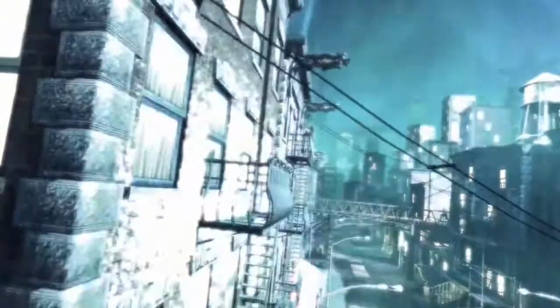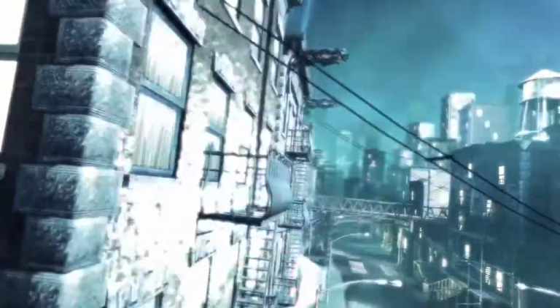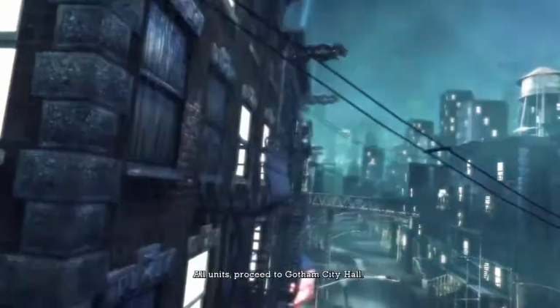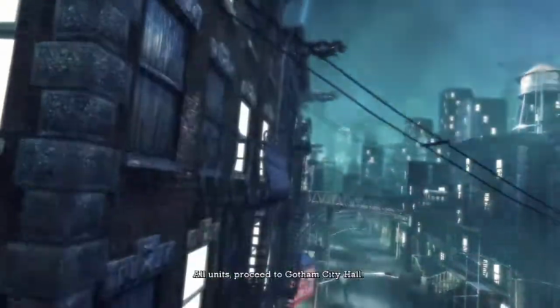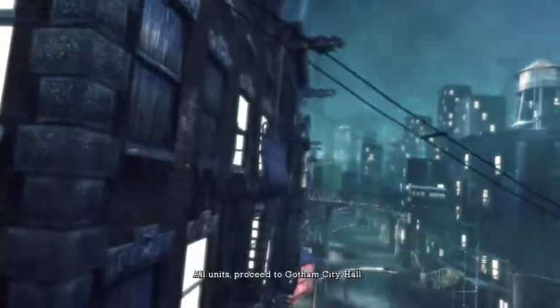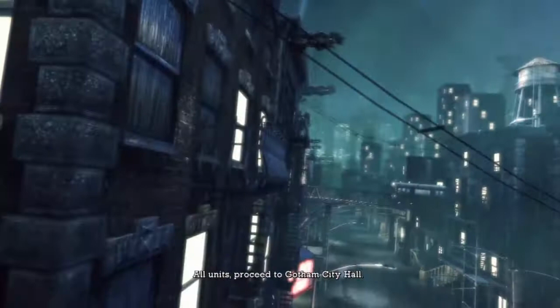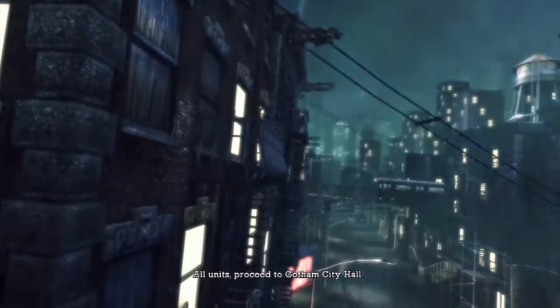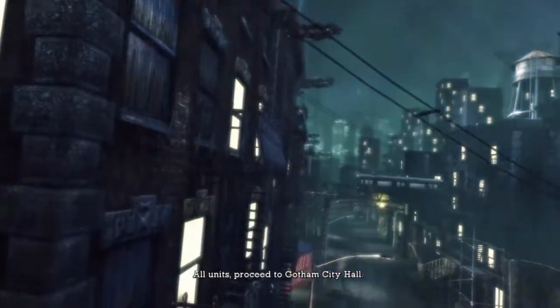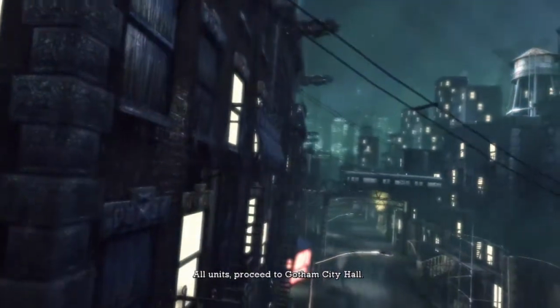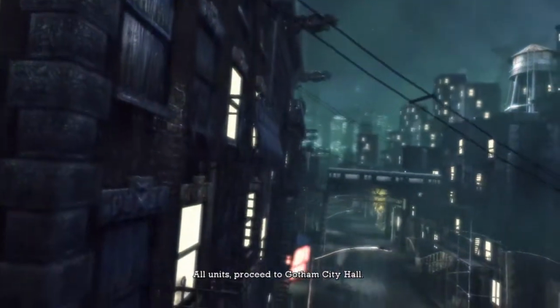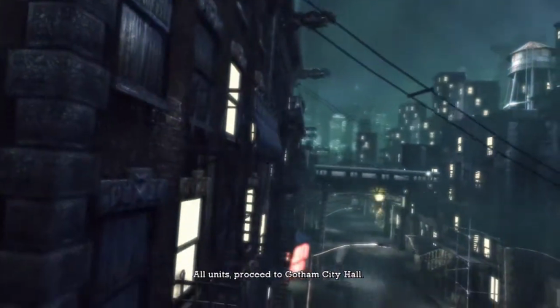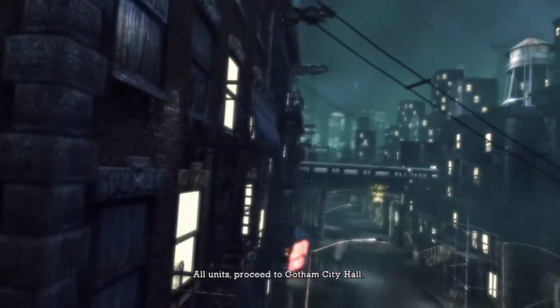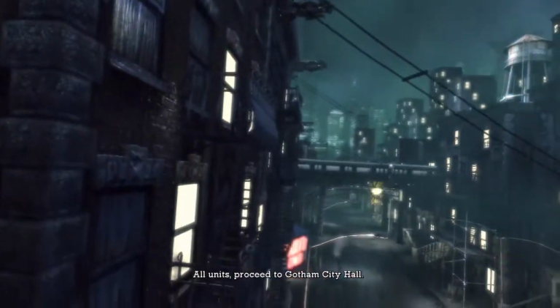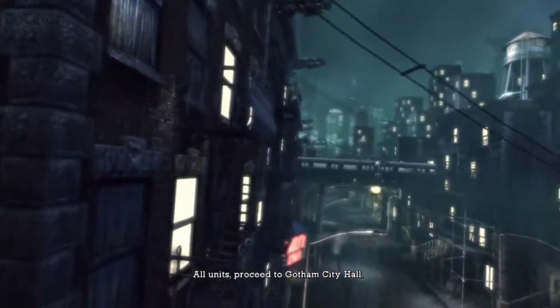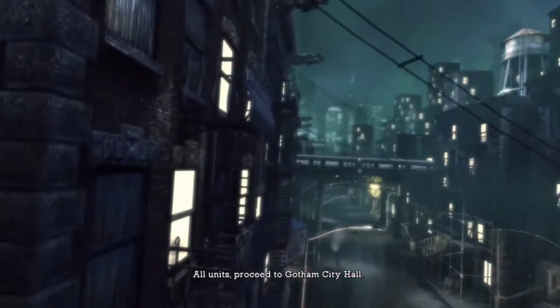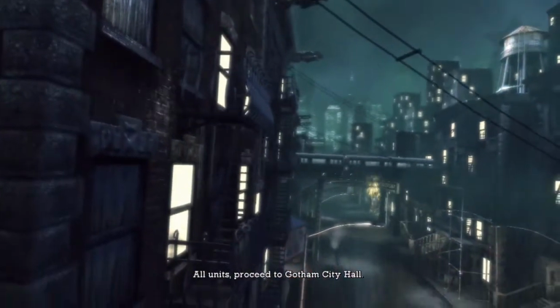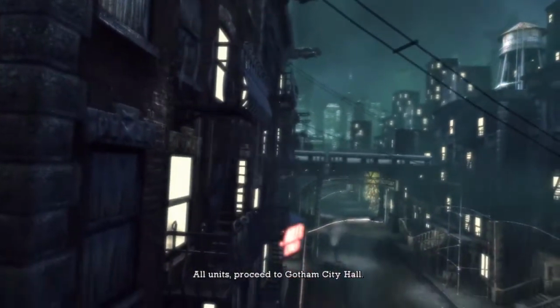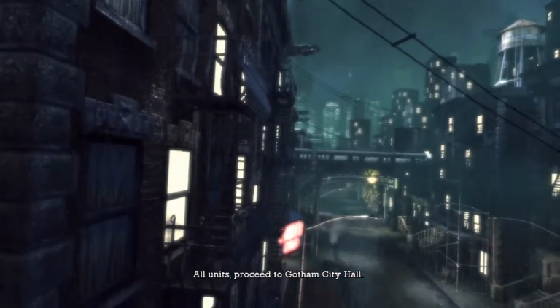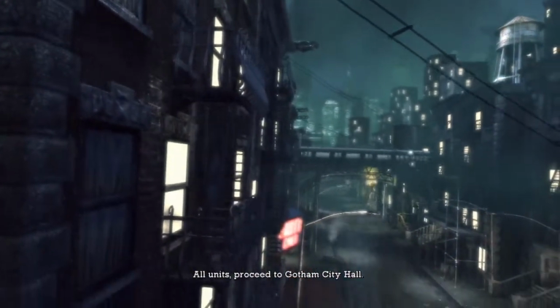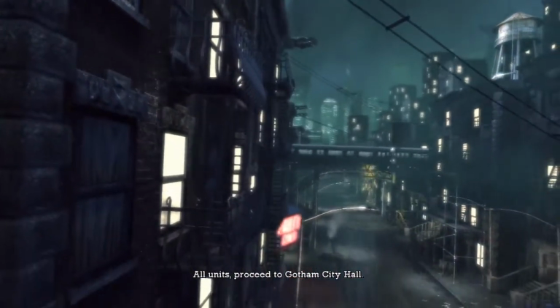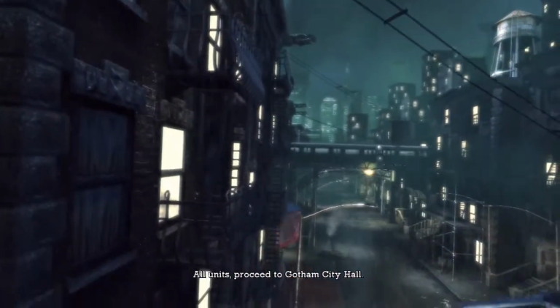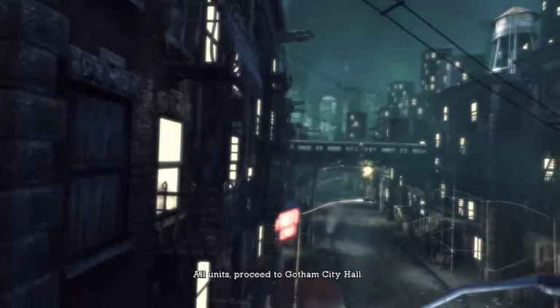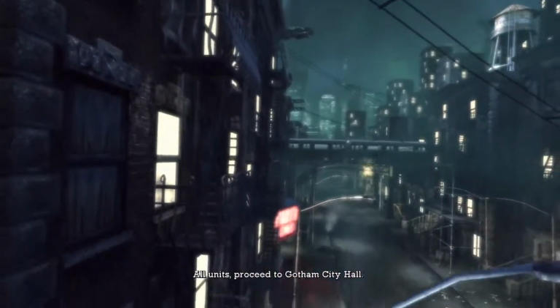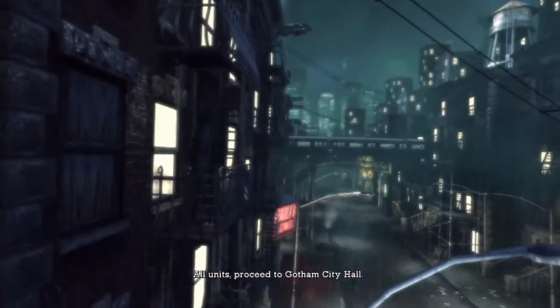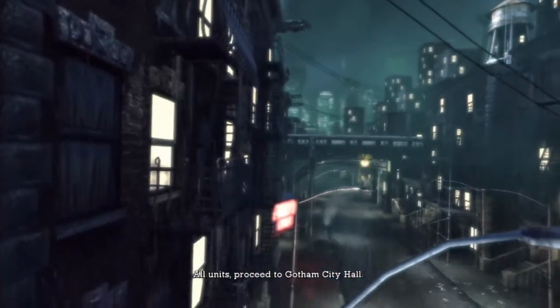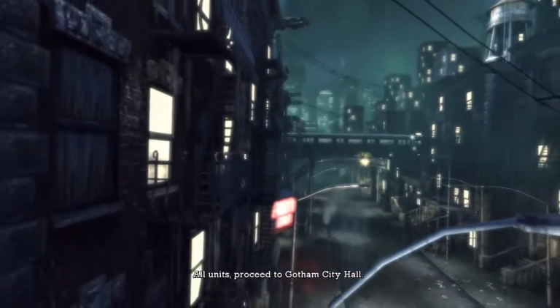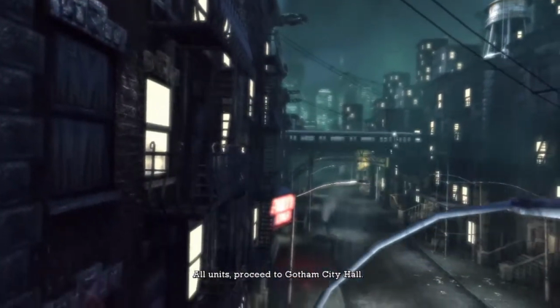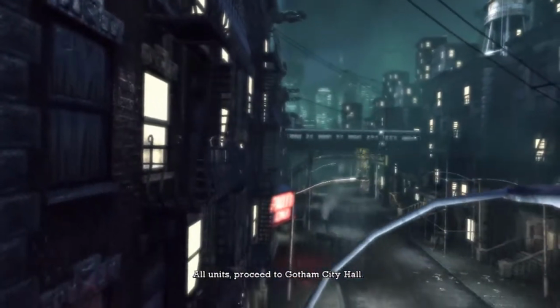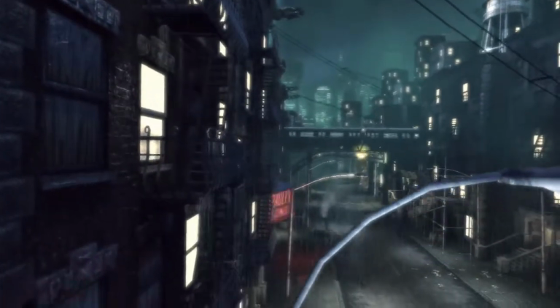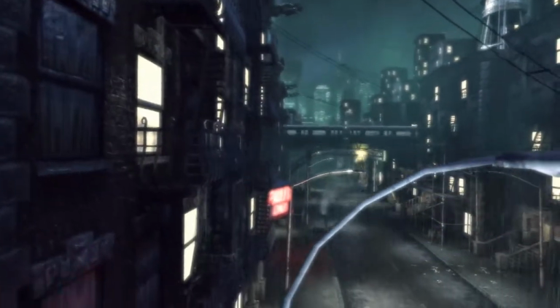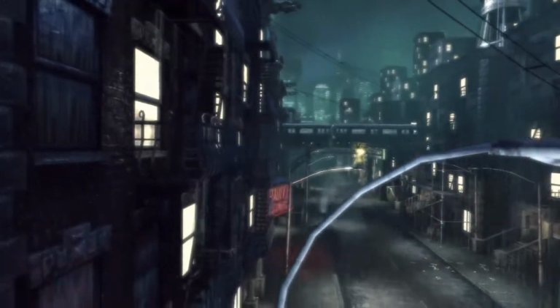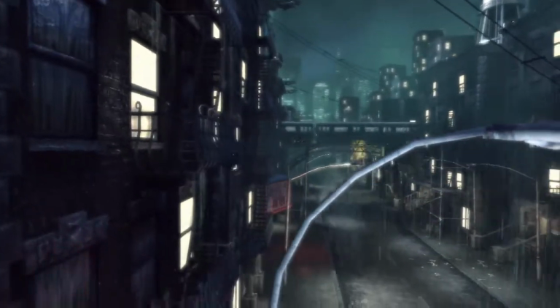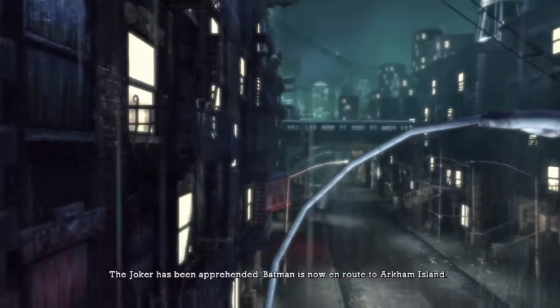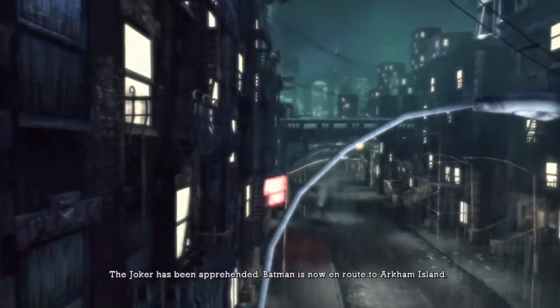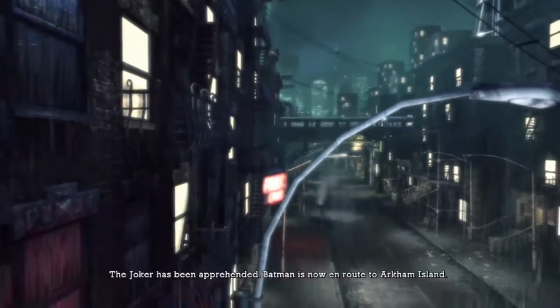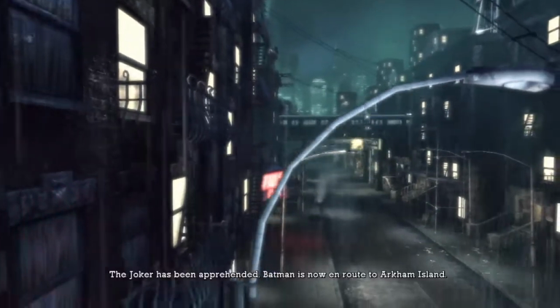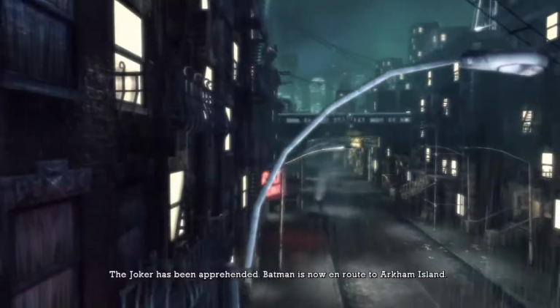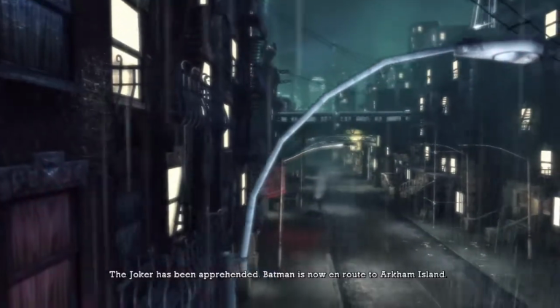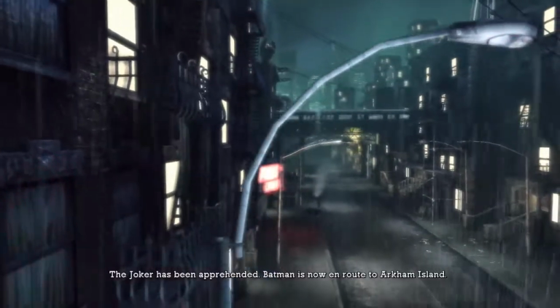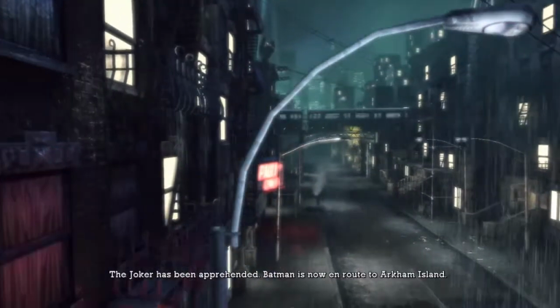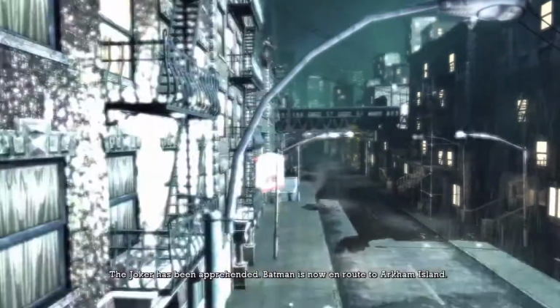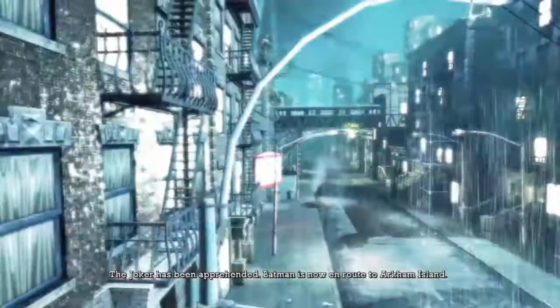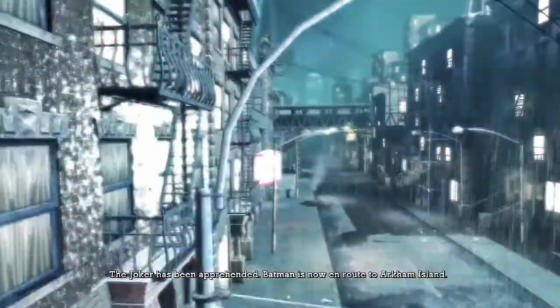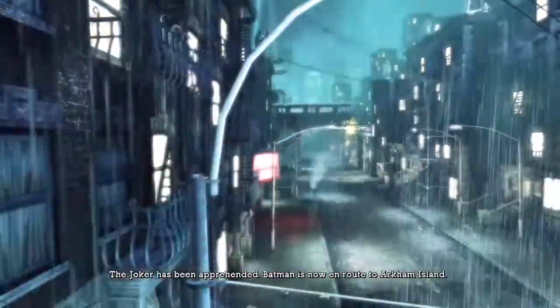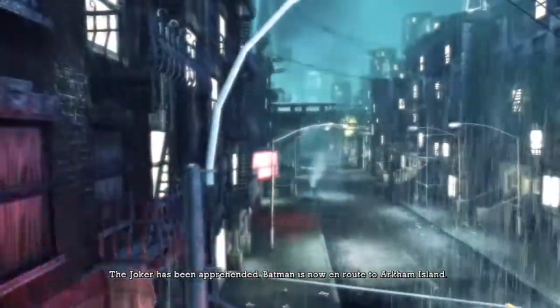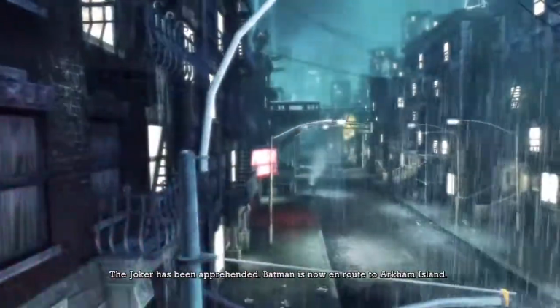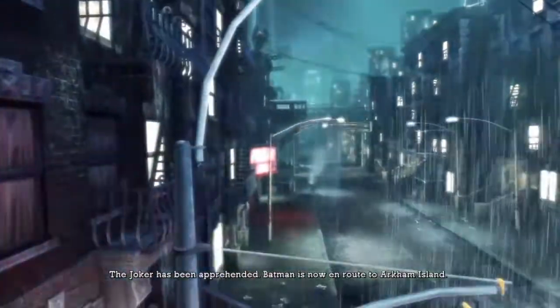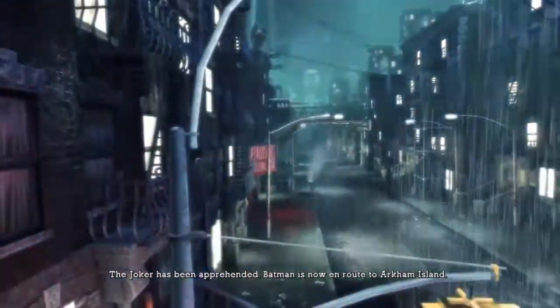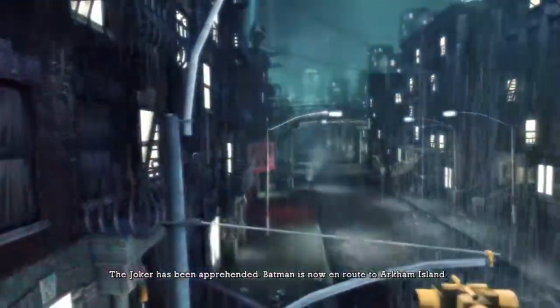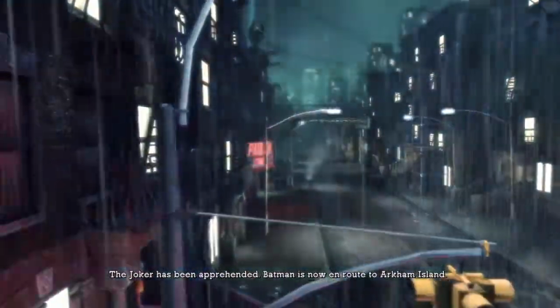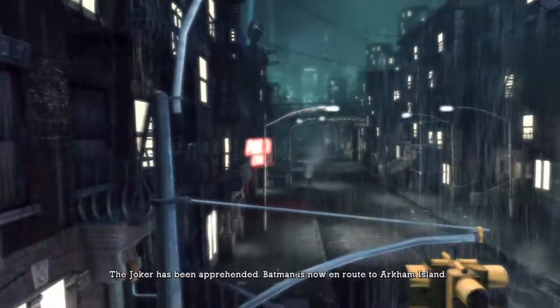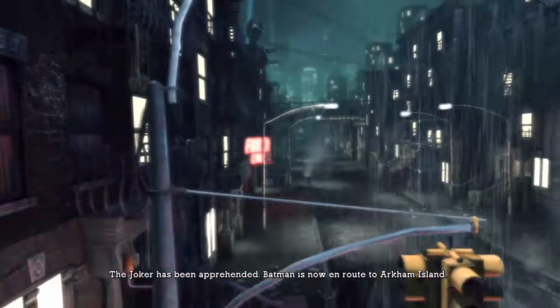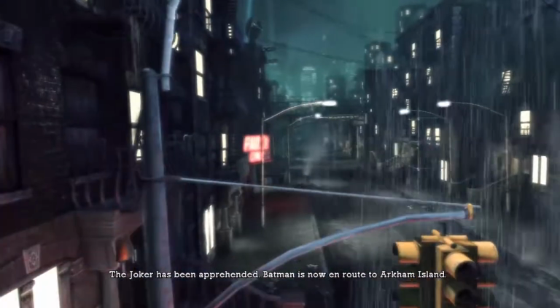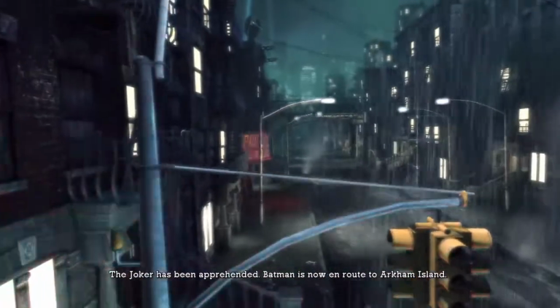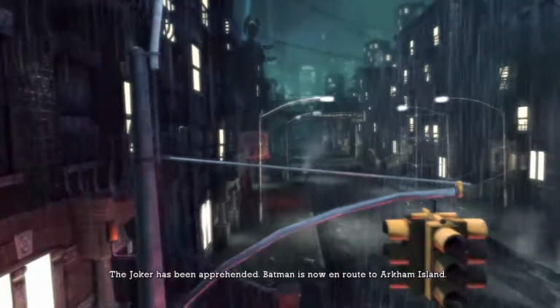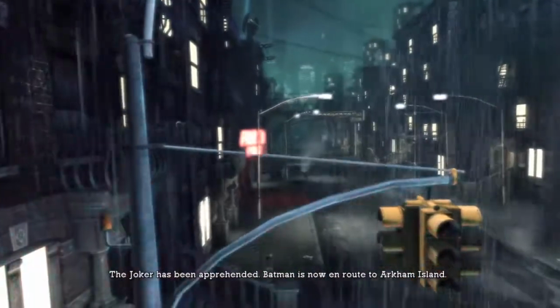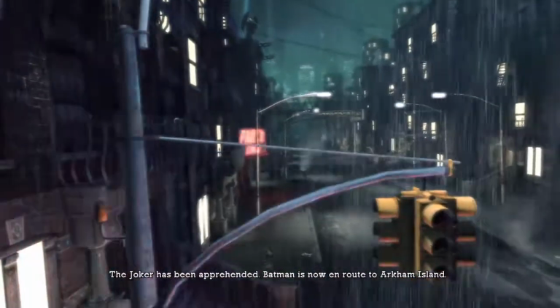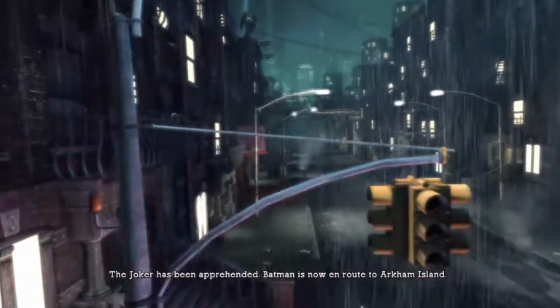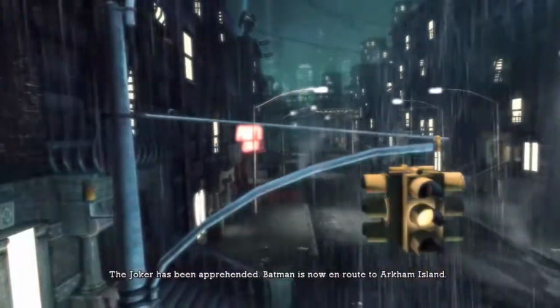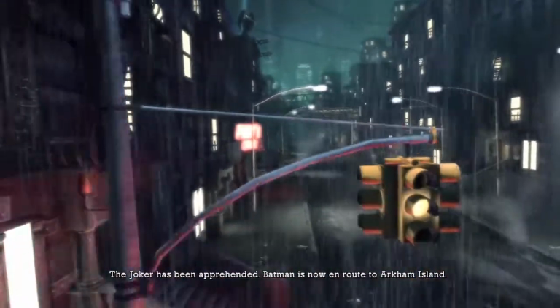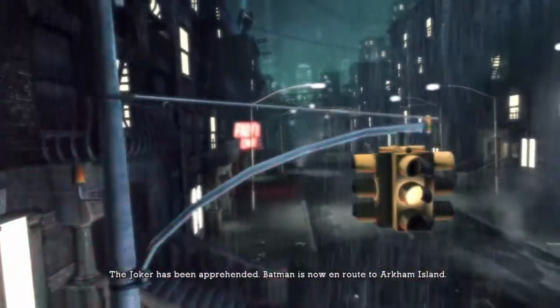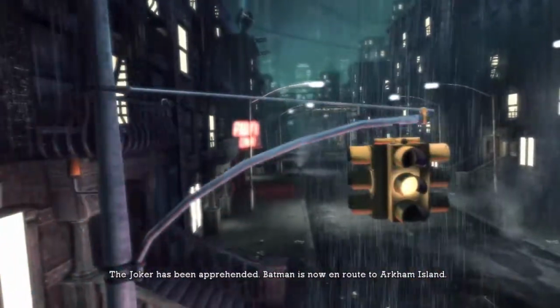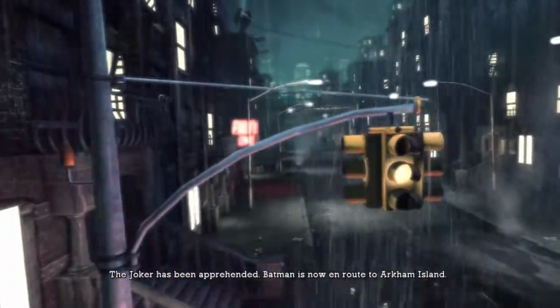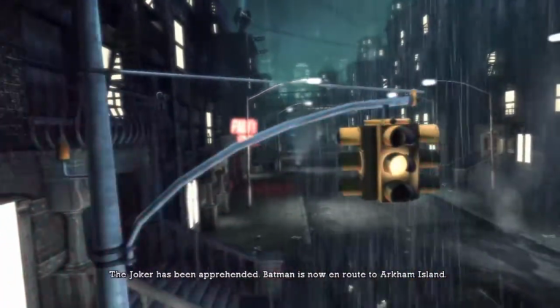The Marrs is moving to Arkham City Hall. The children have been apprehended. Ratman is now en route to Arkham Island.